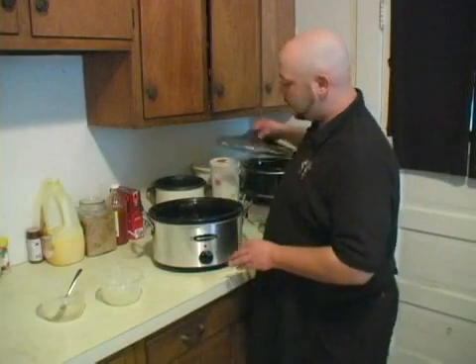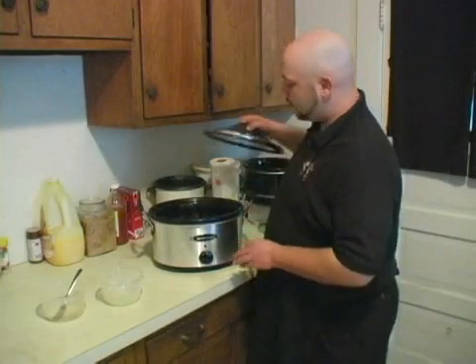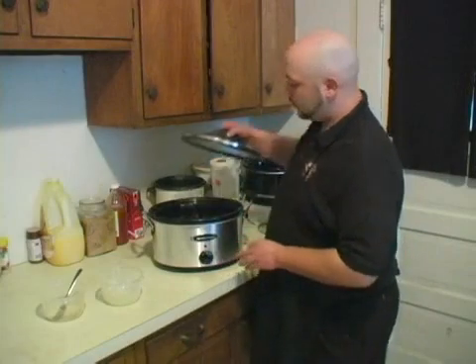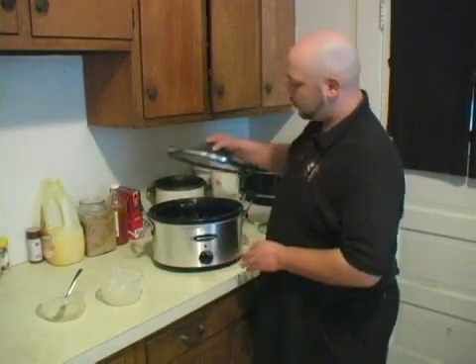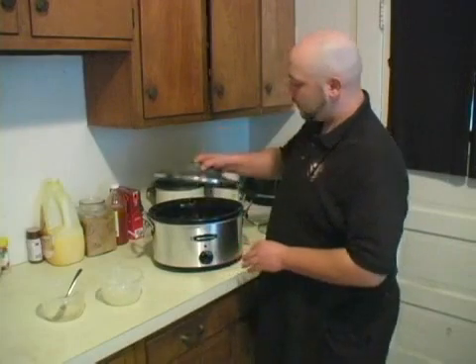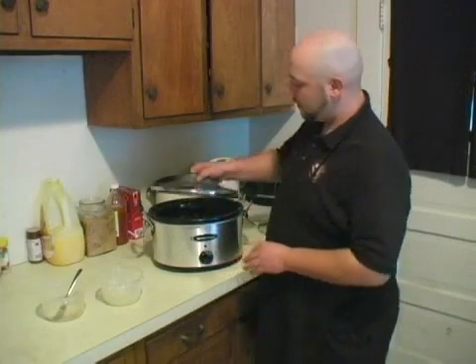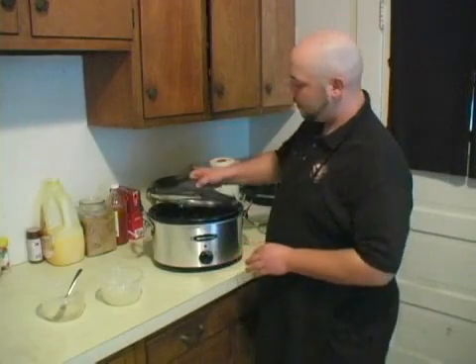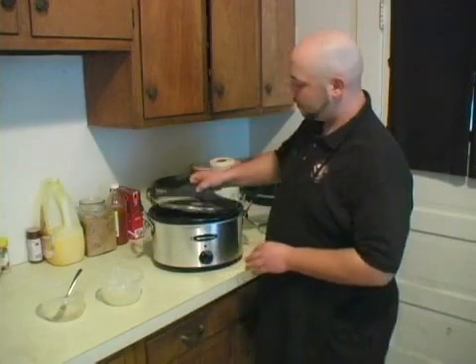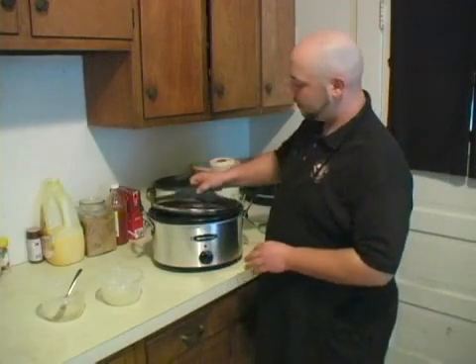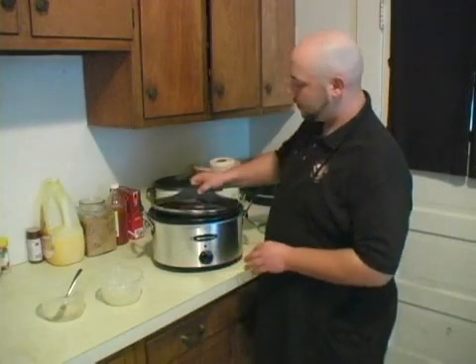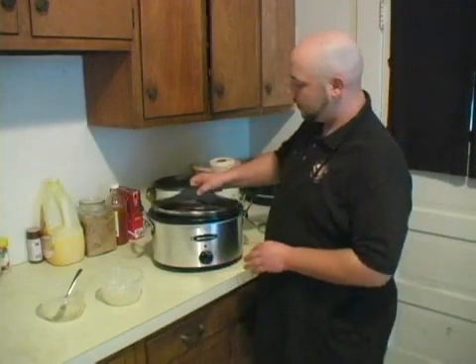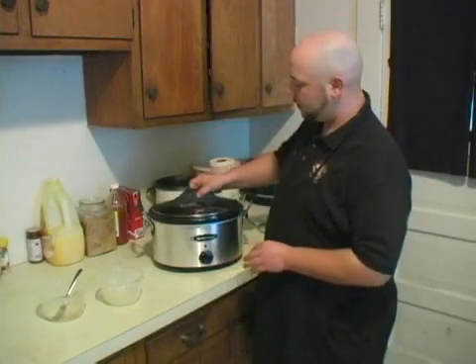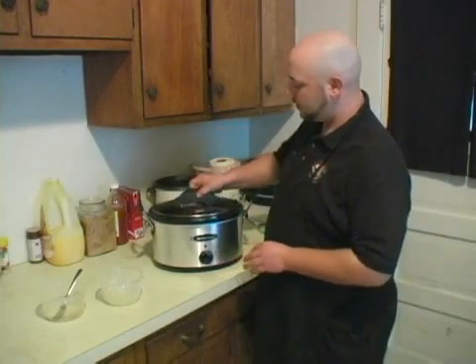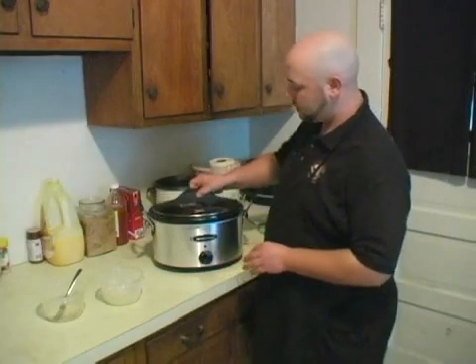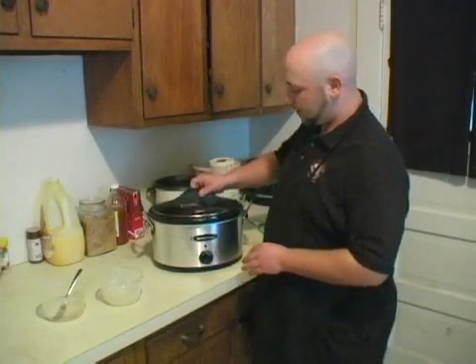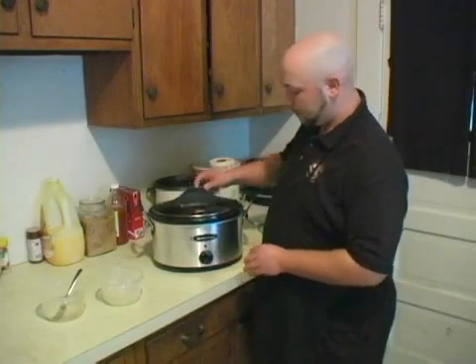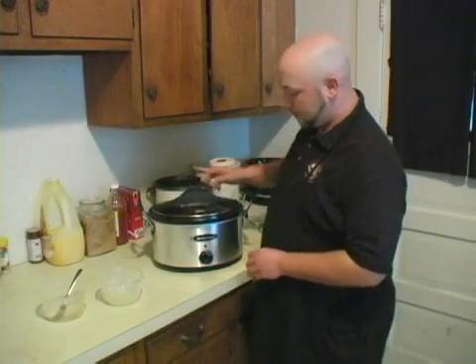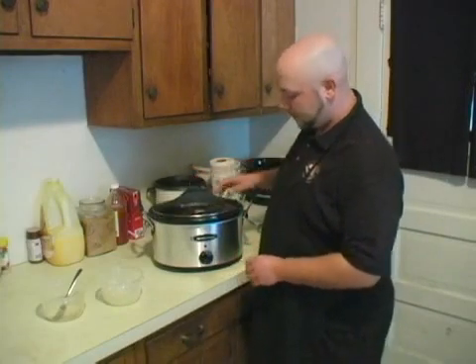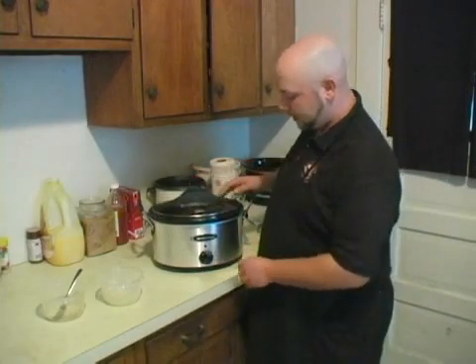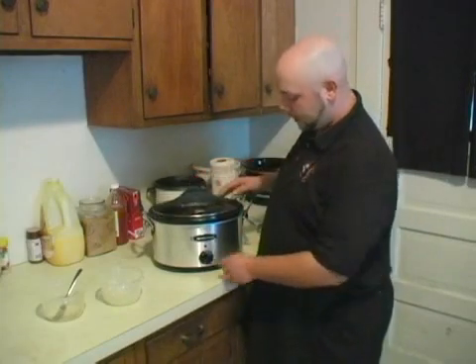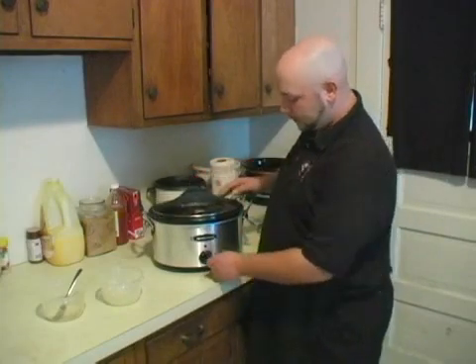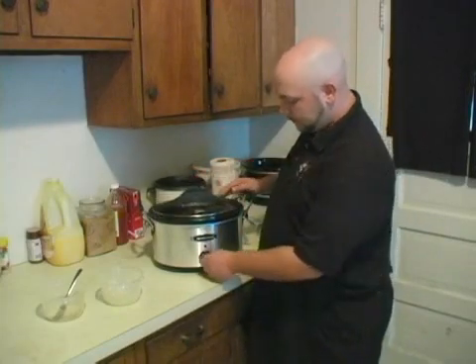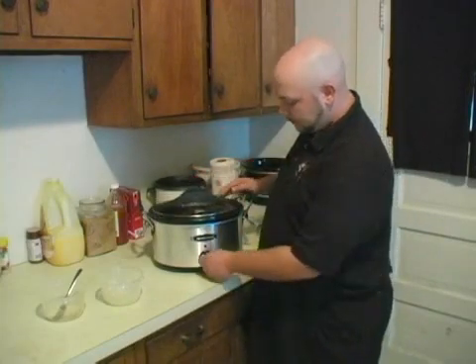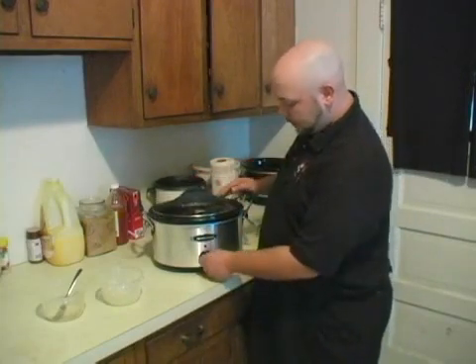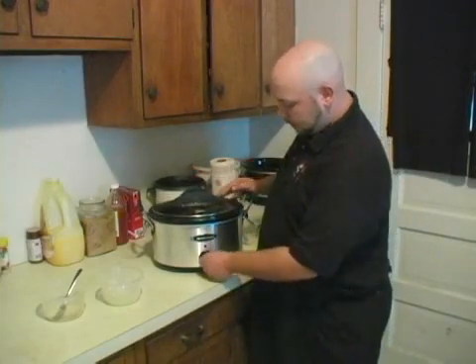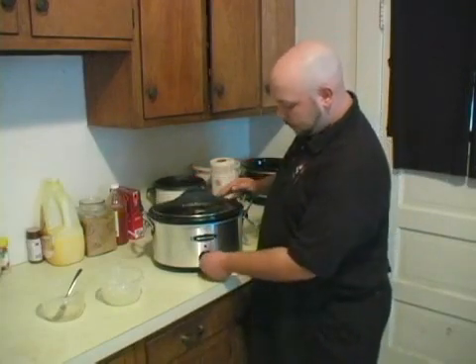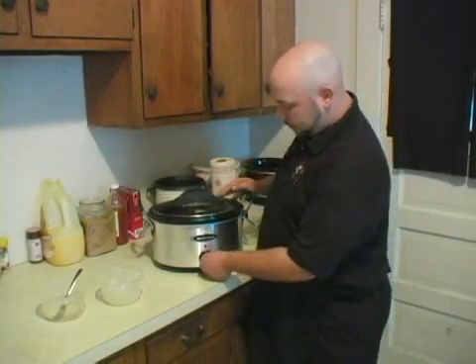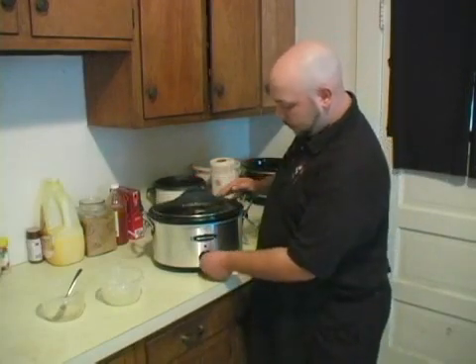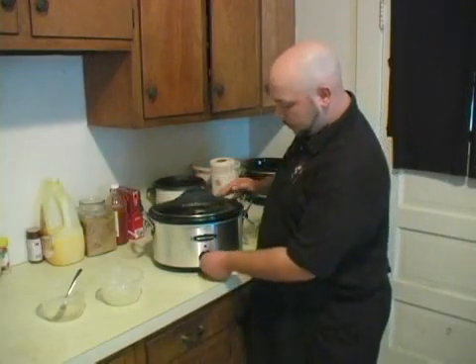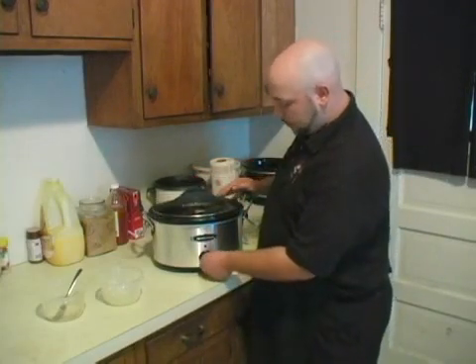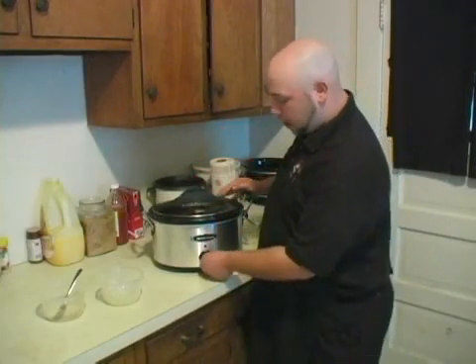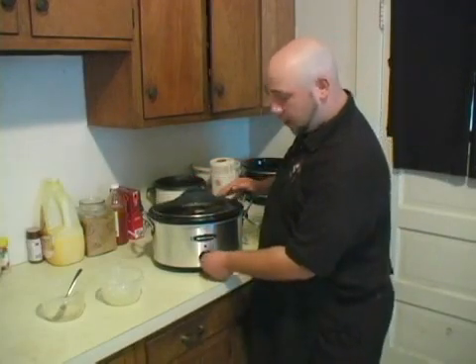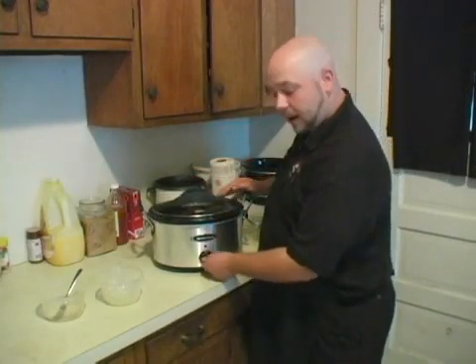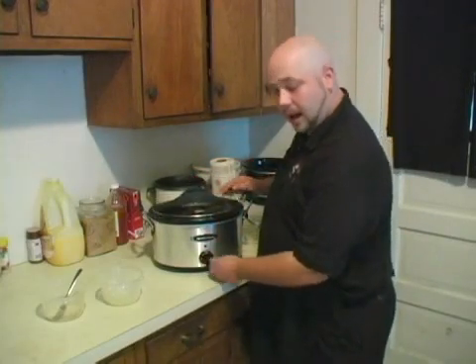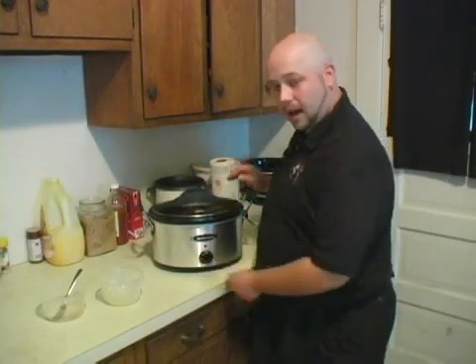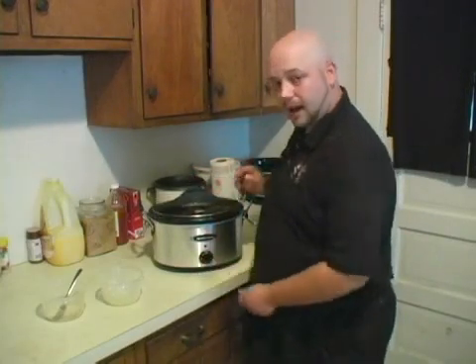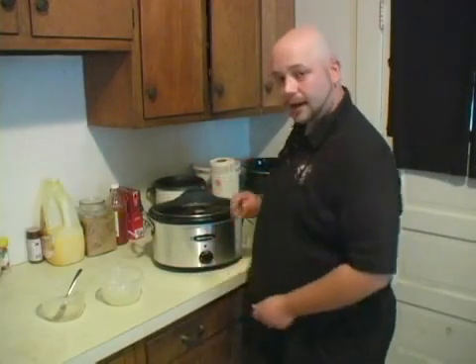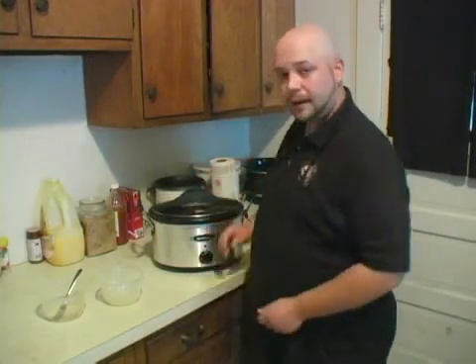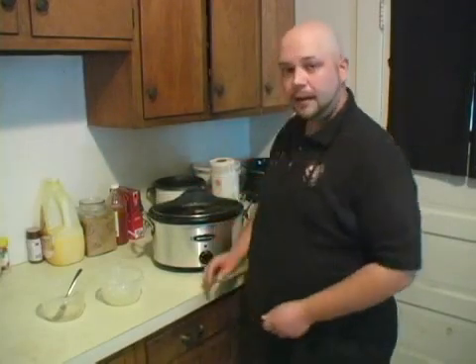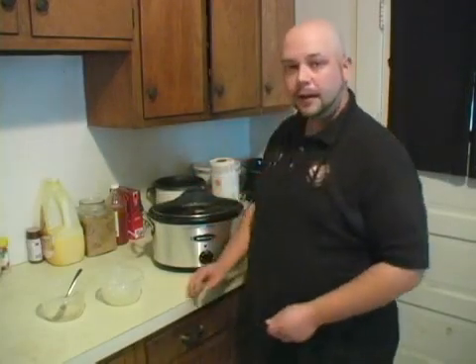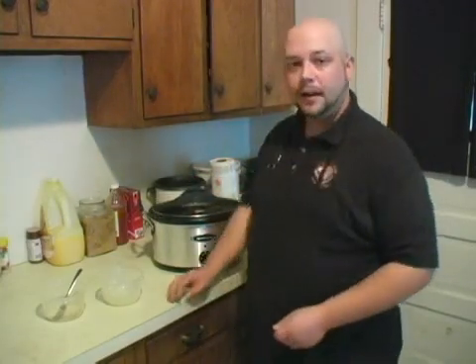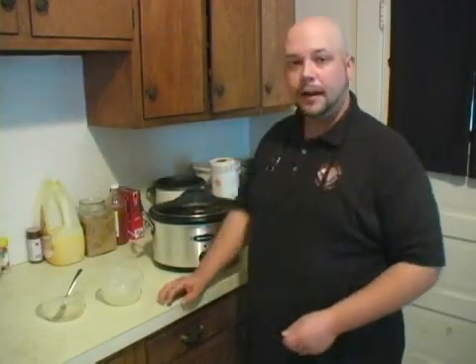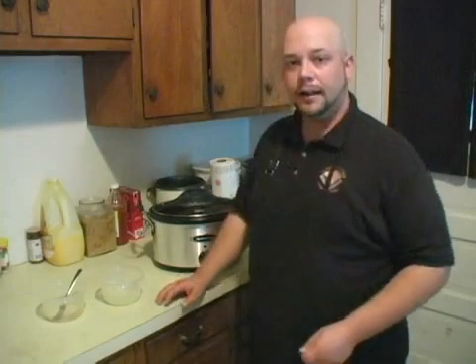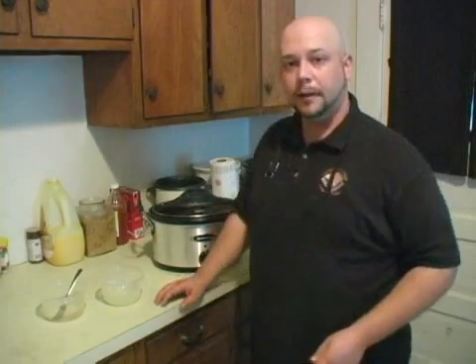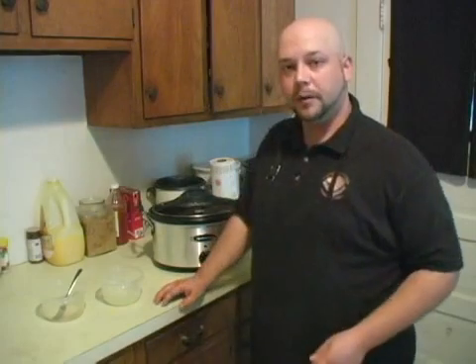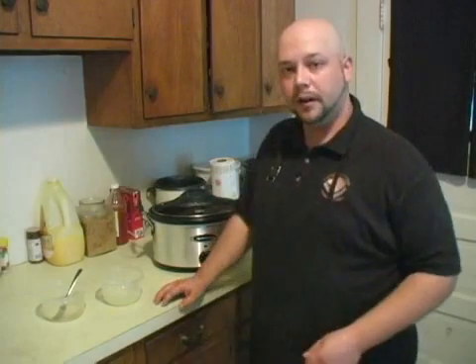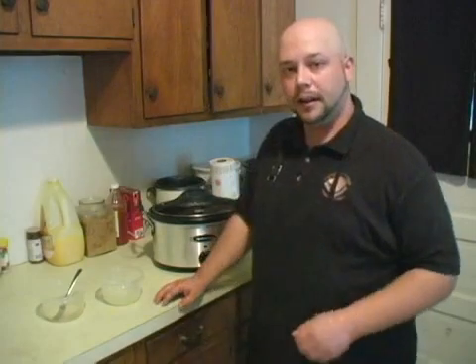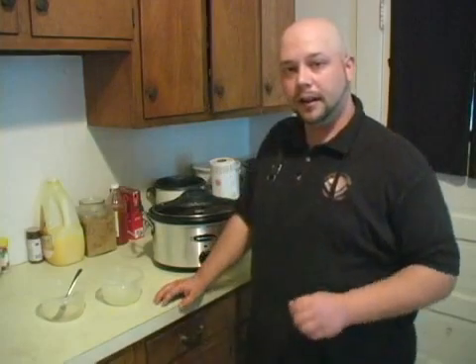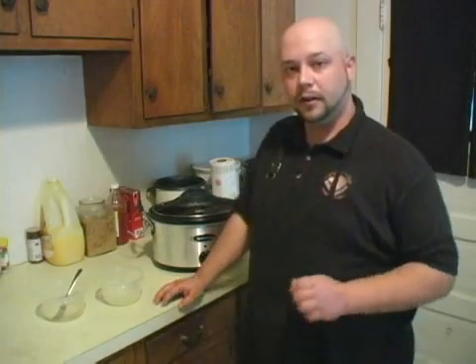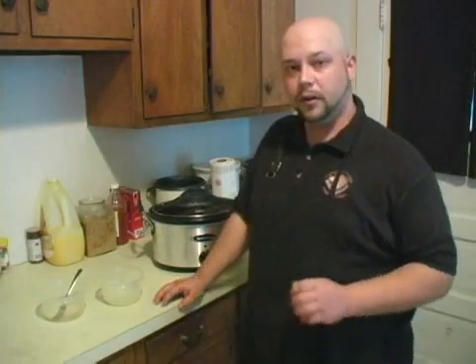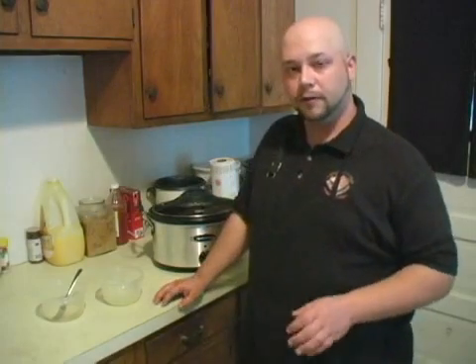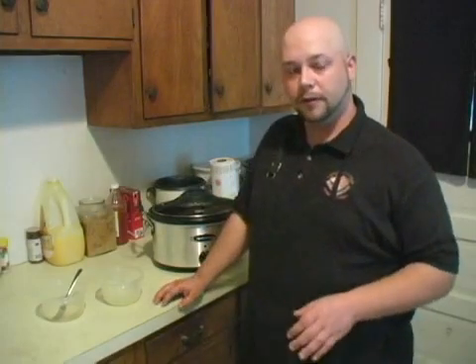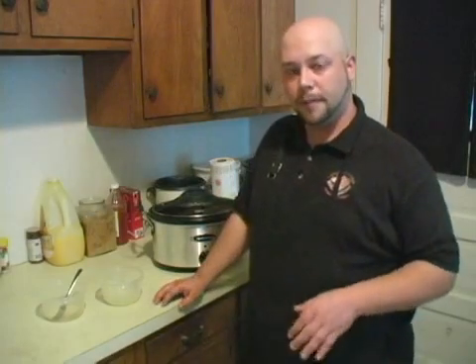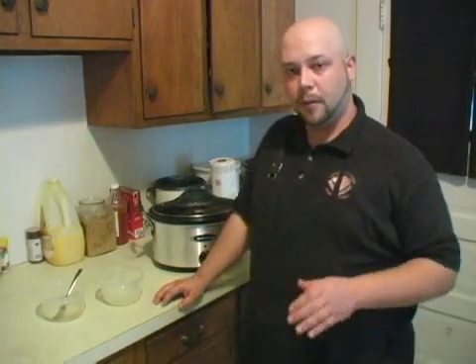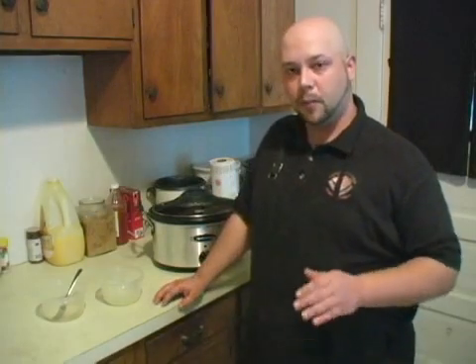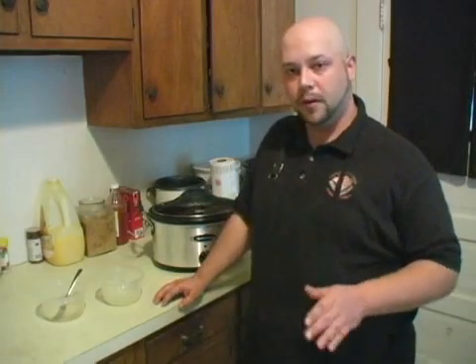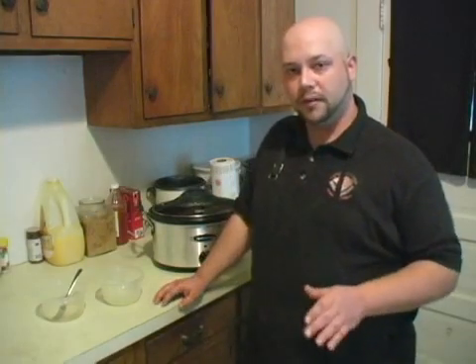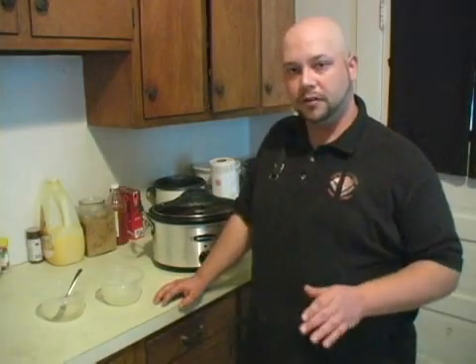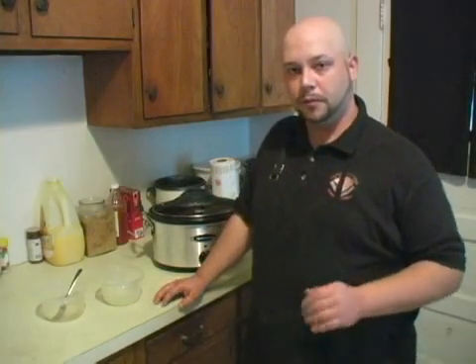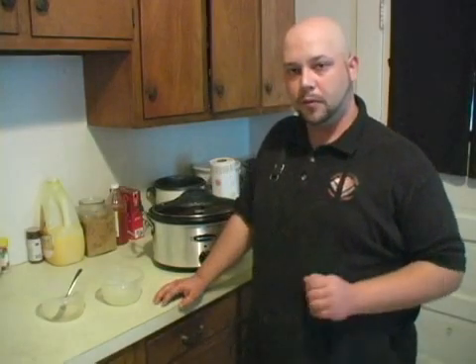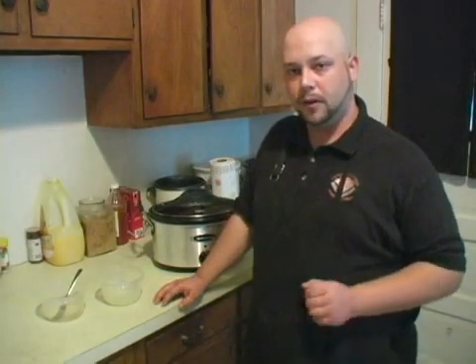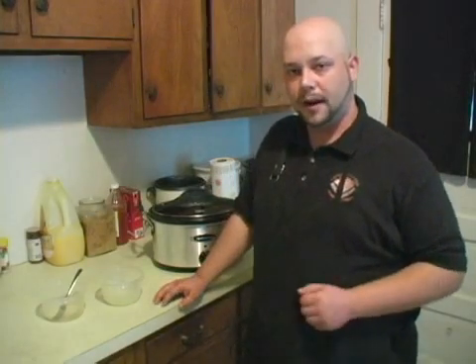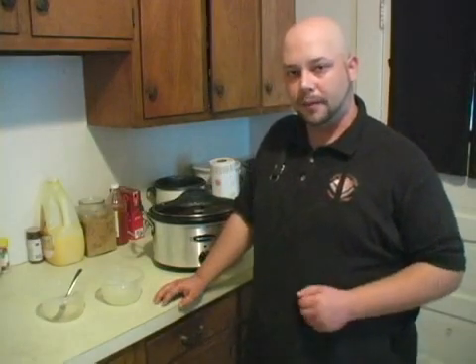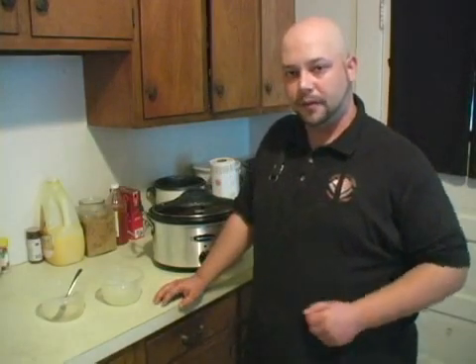Go ahead and throw your top on there, throw it on high, and then we're going to let it cook for about one to two more hours.